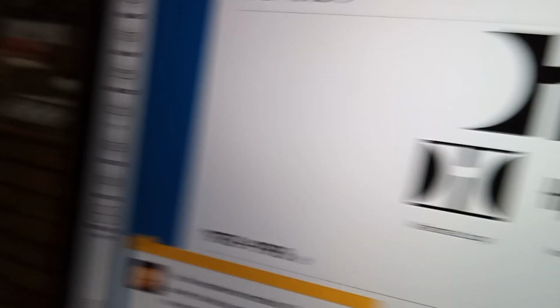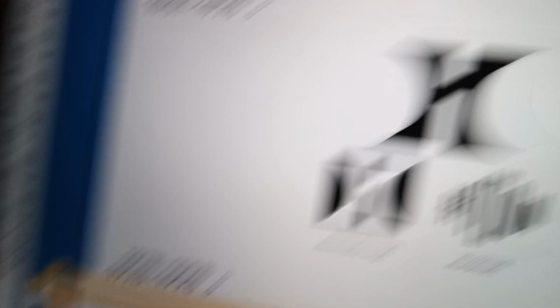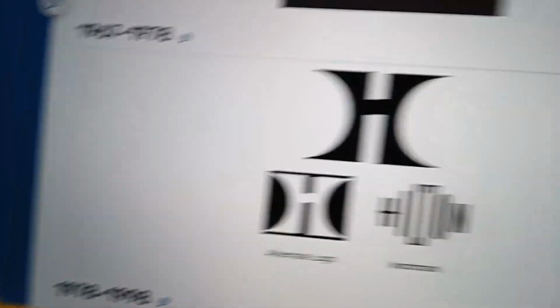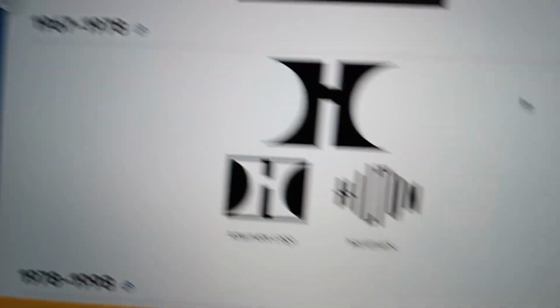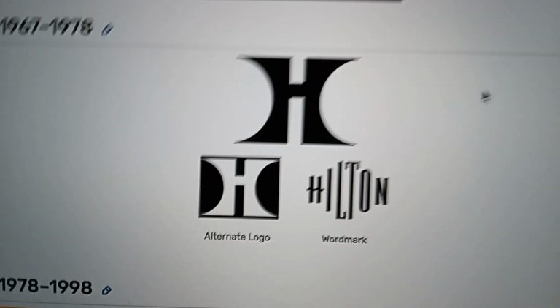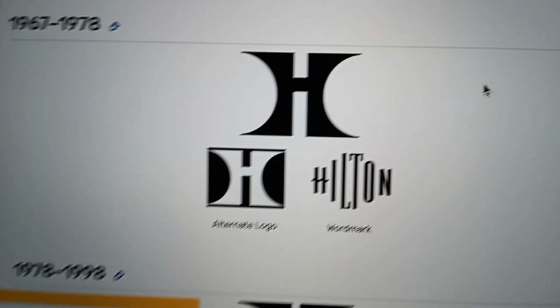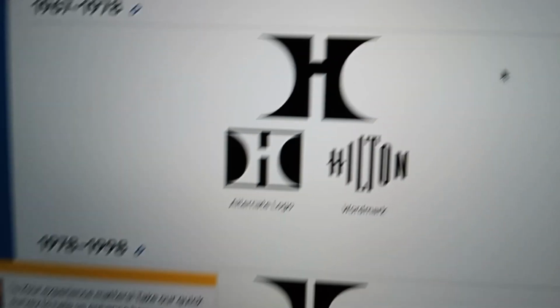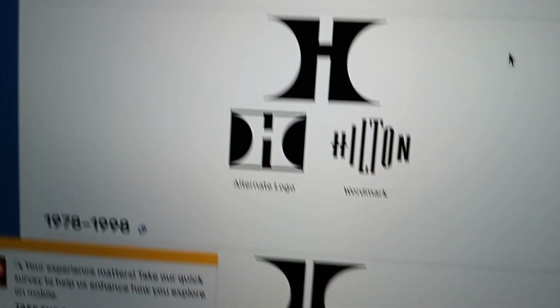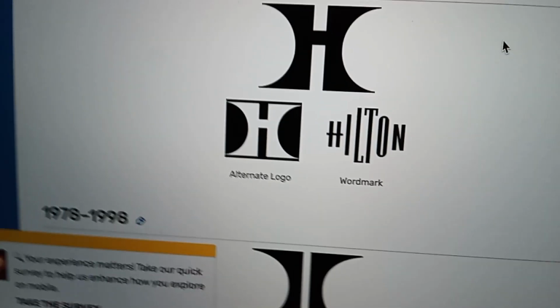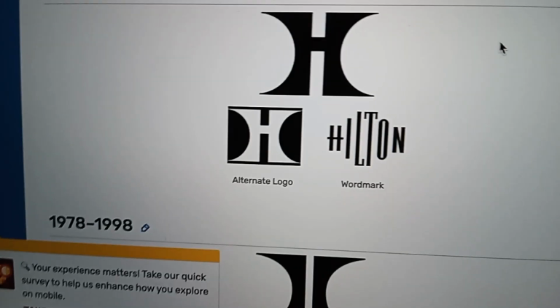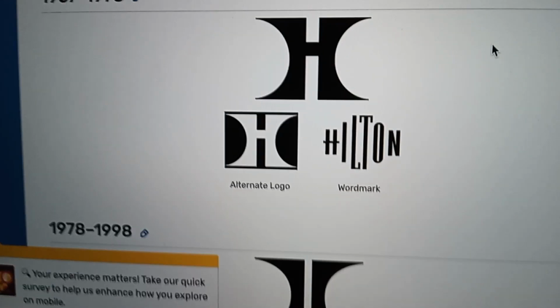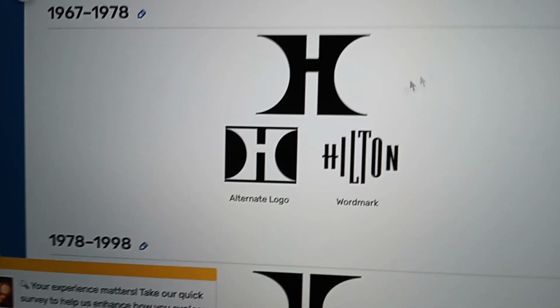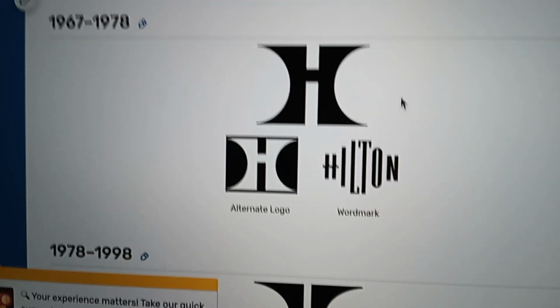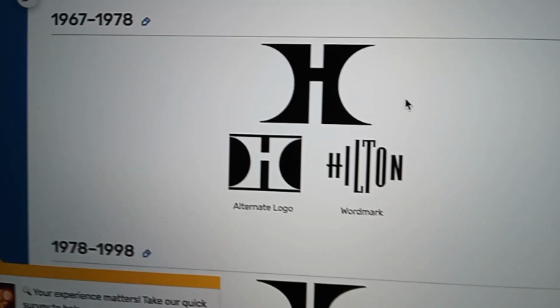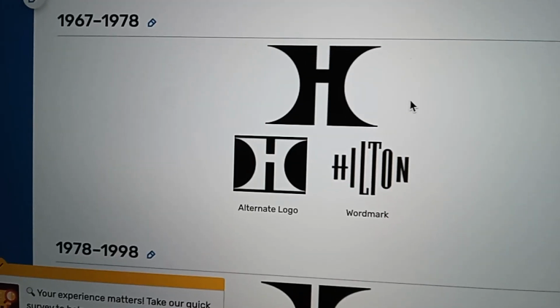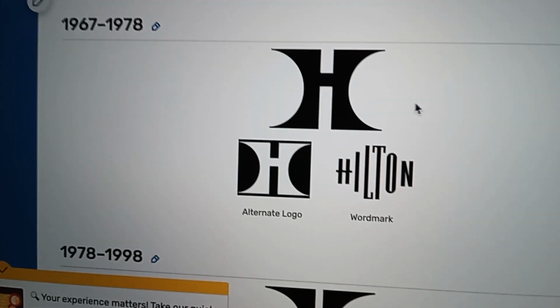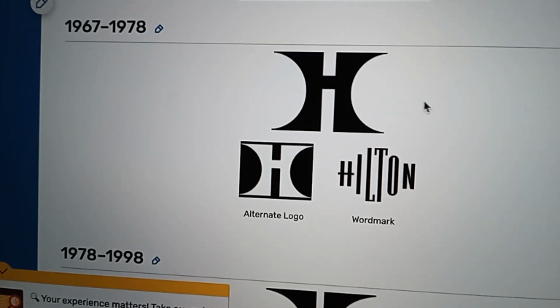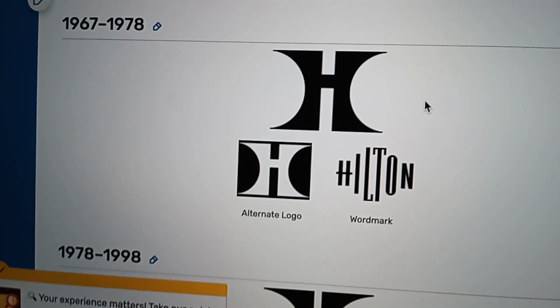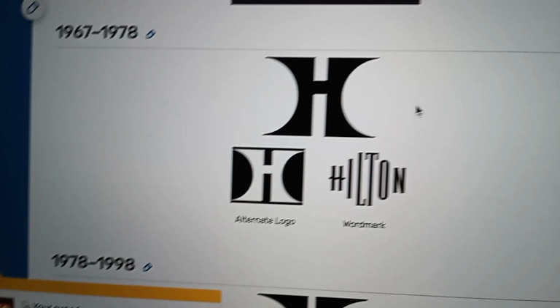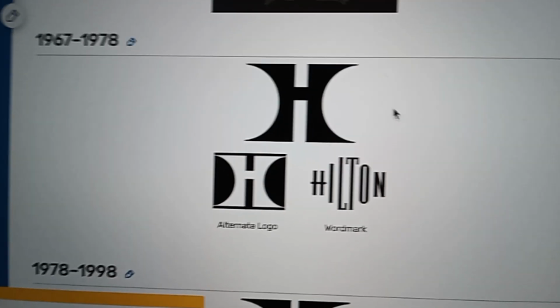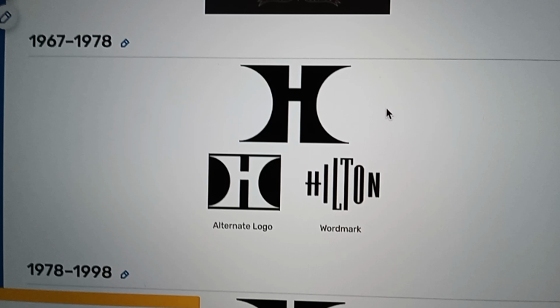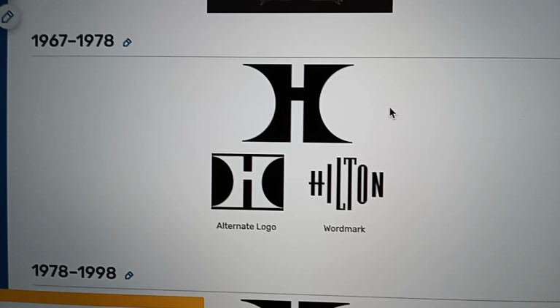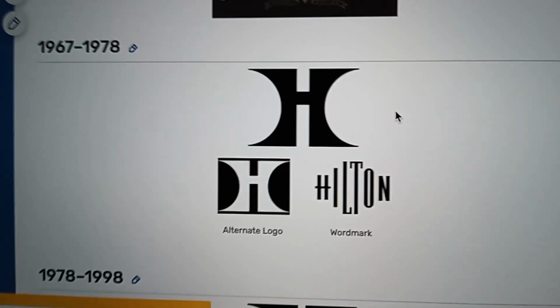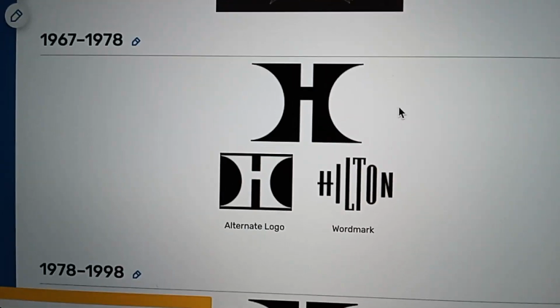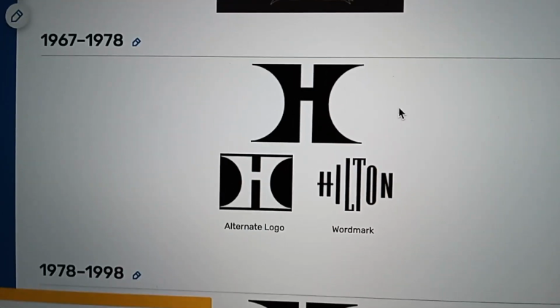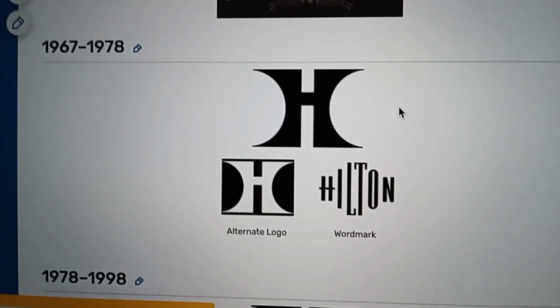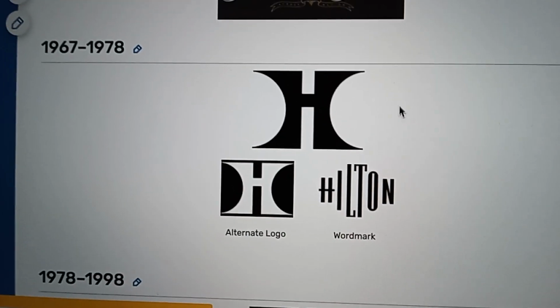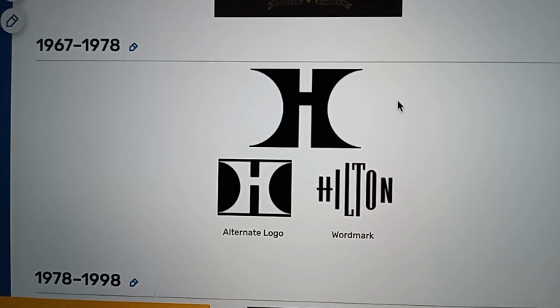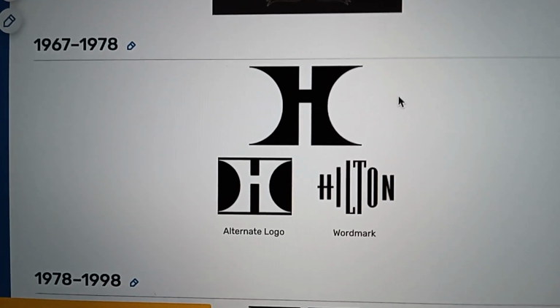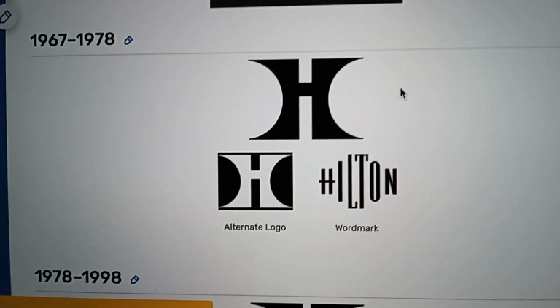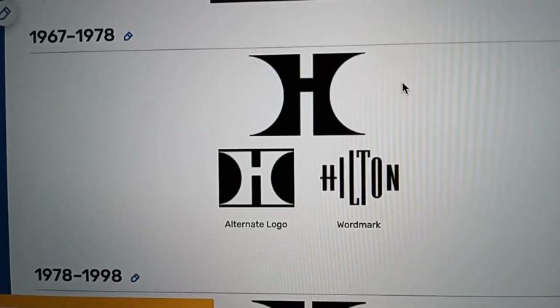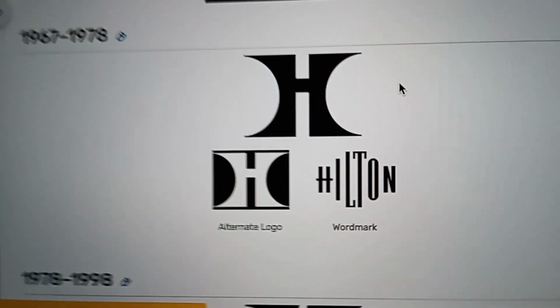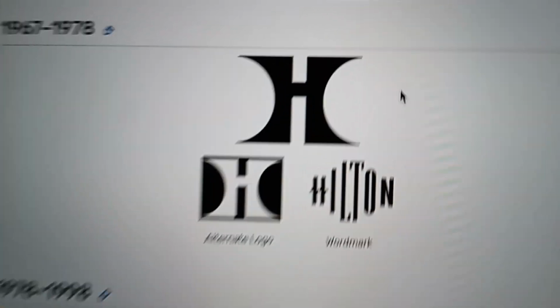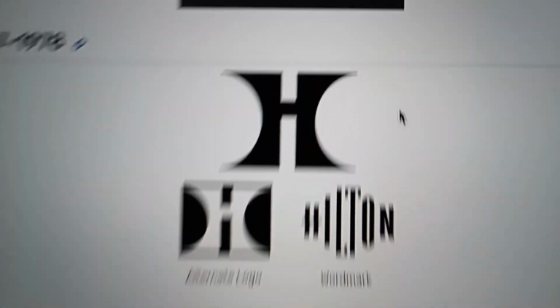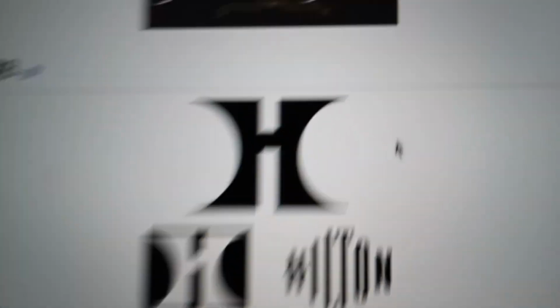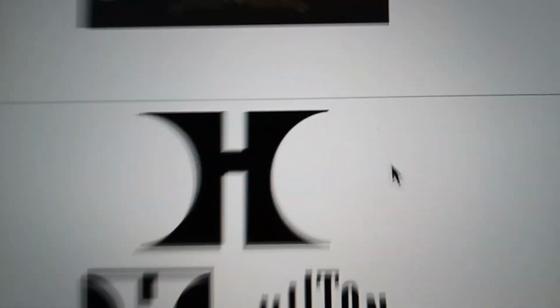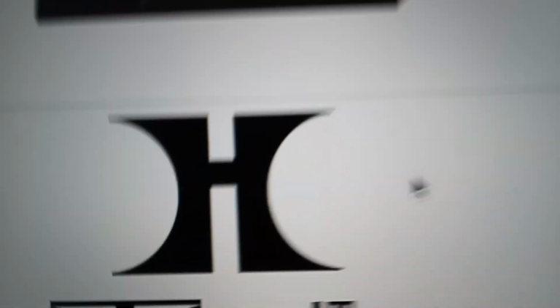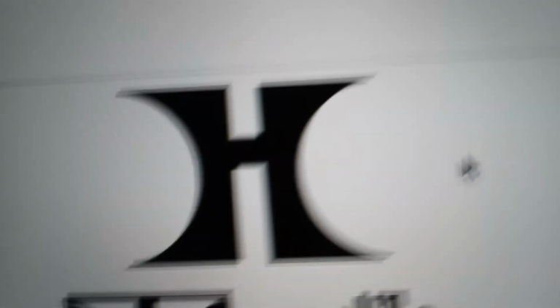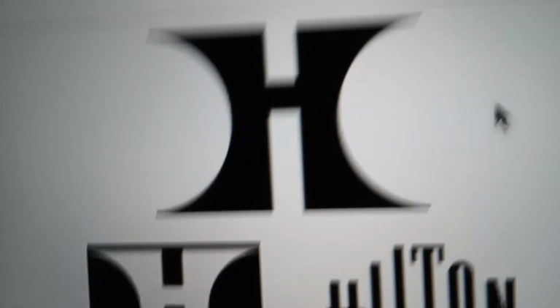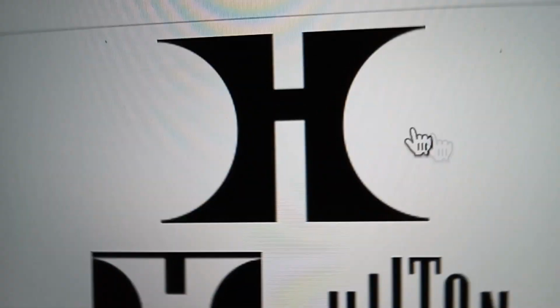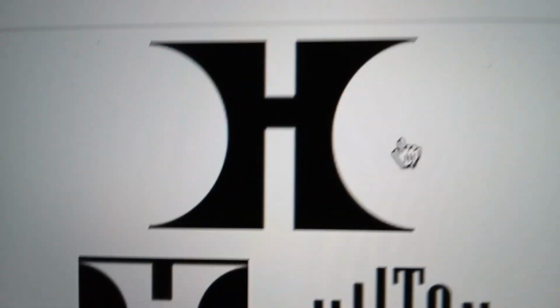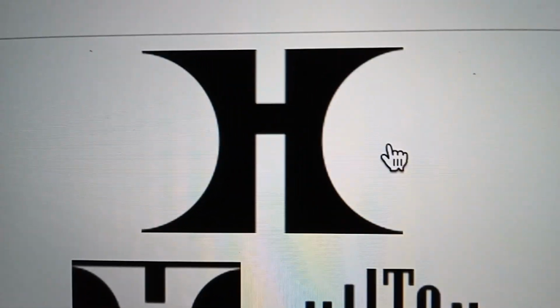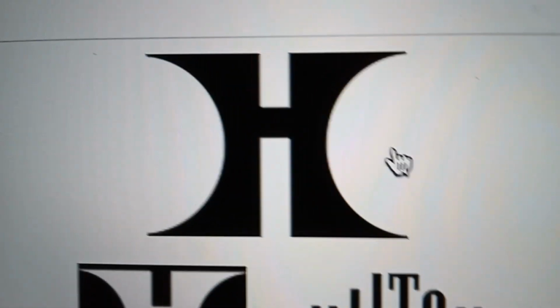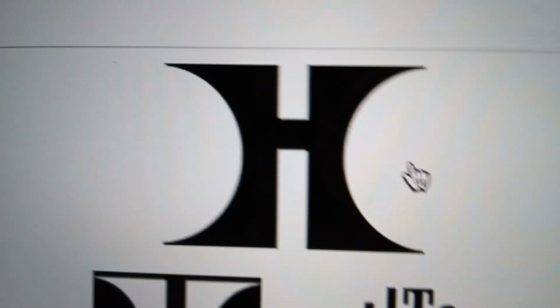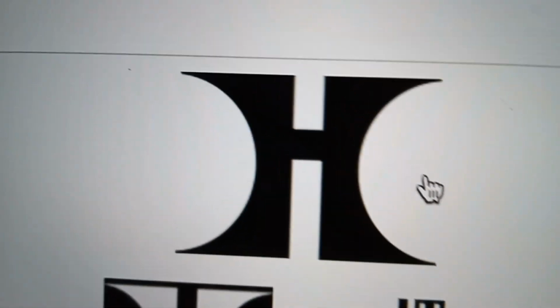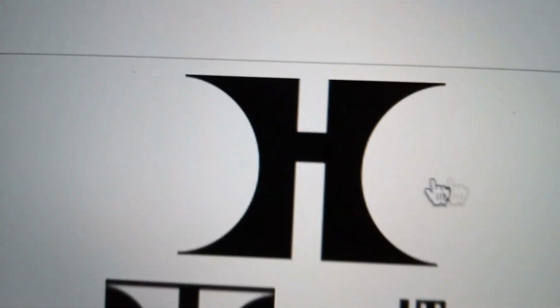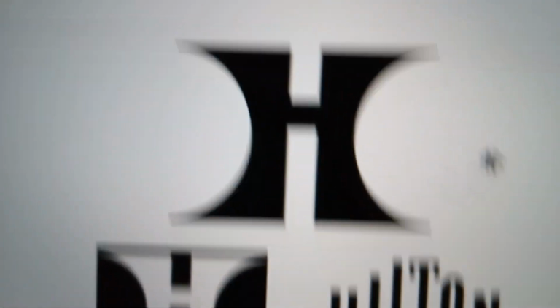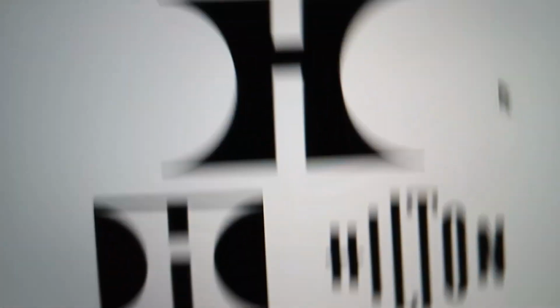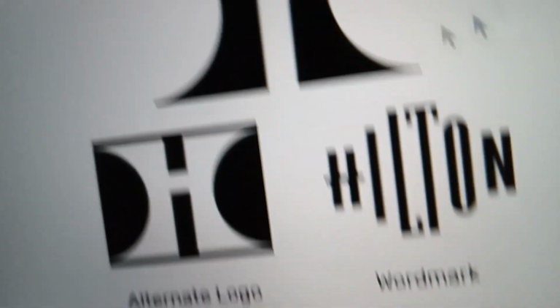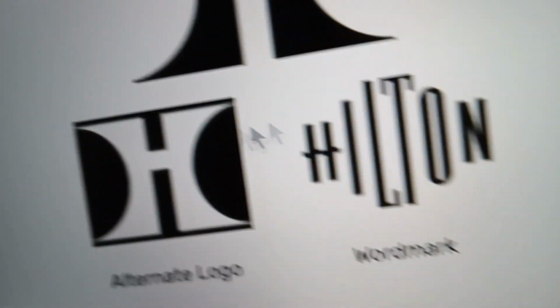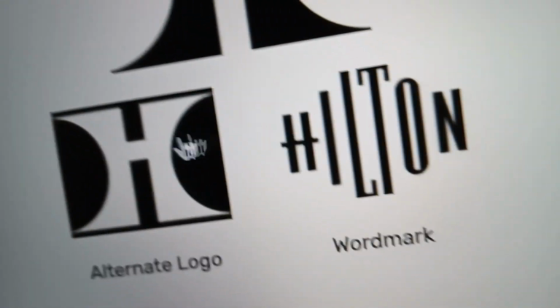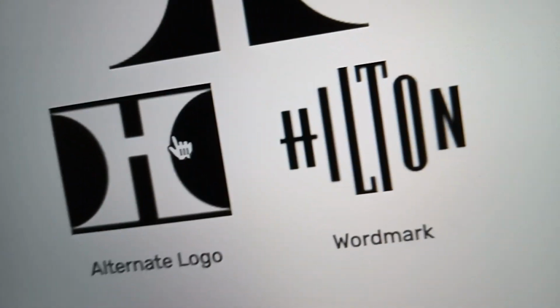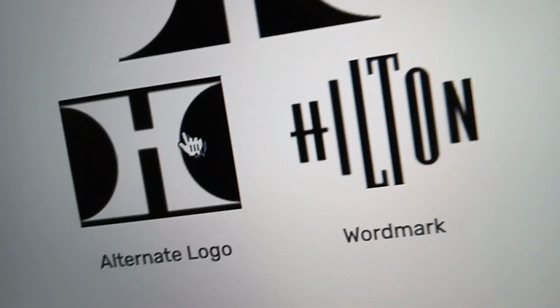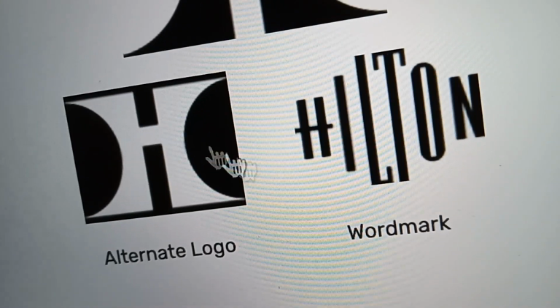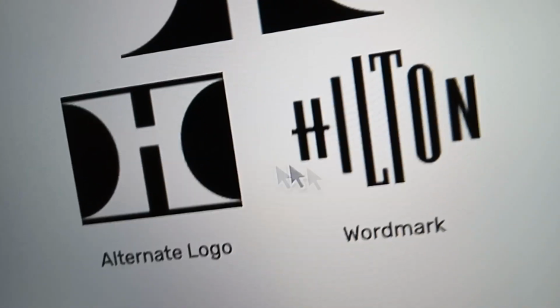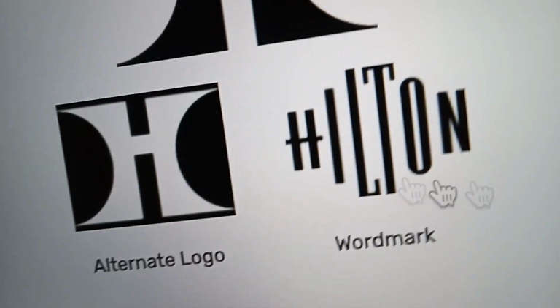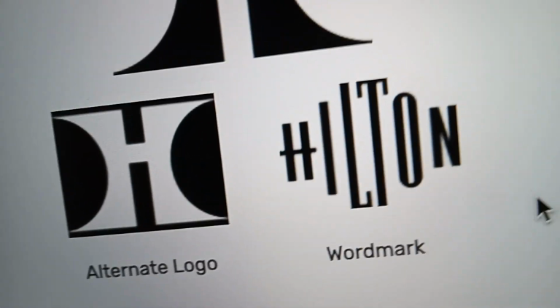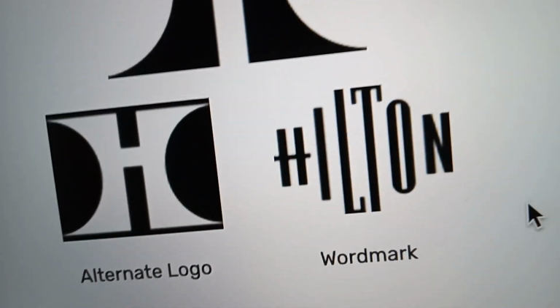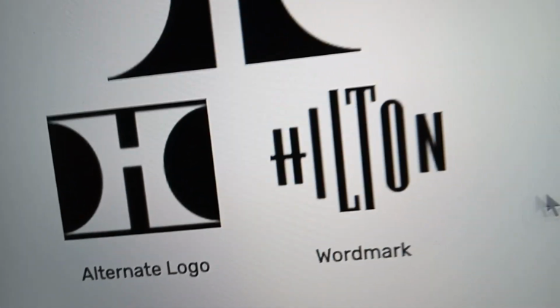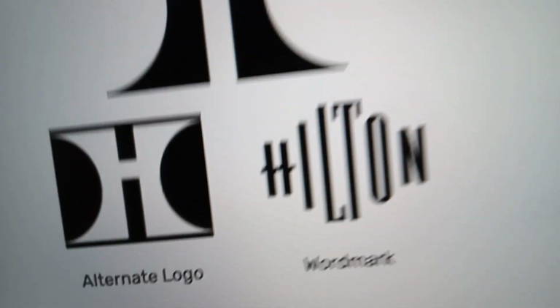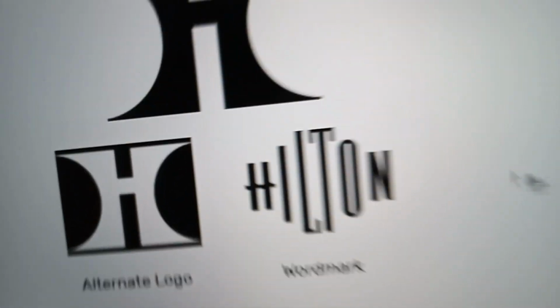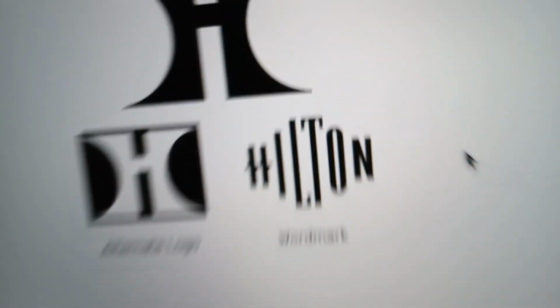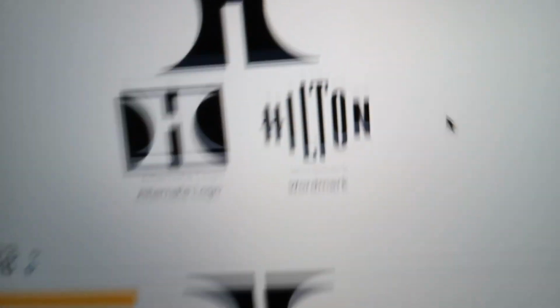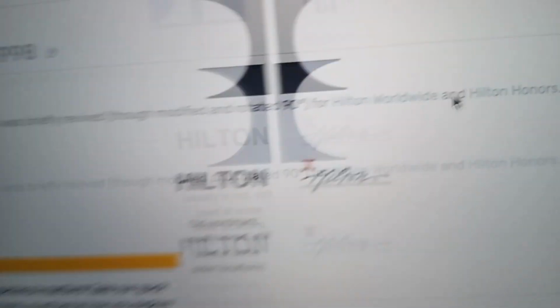1967 to 1978. We got the original one, the Alt-Tree logo, and the word mark.